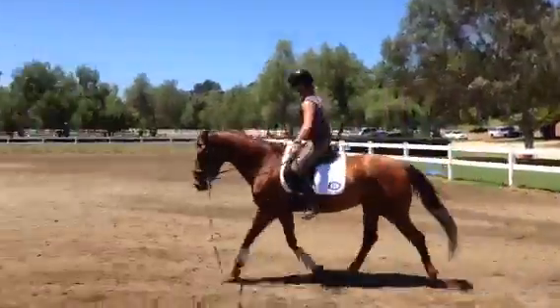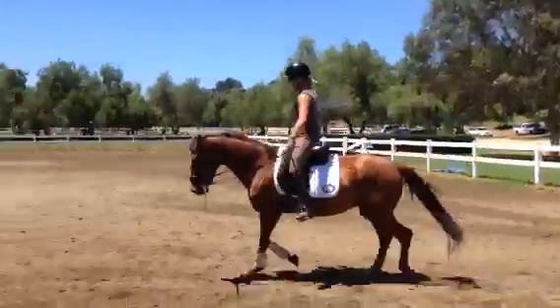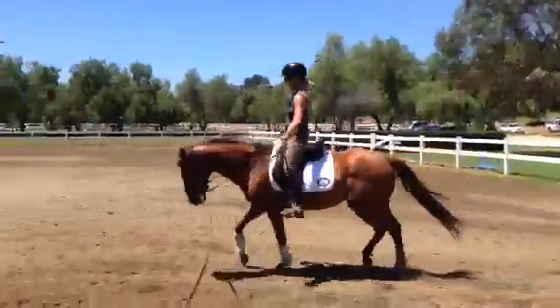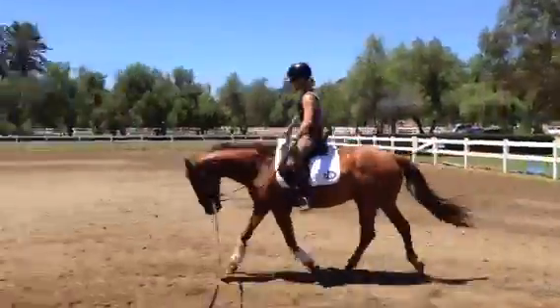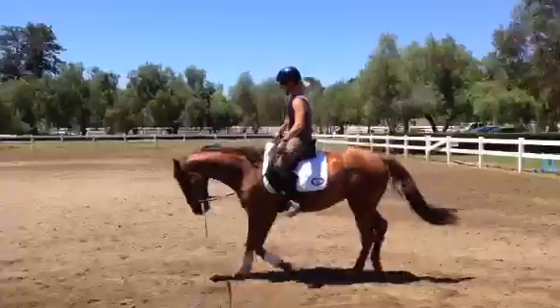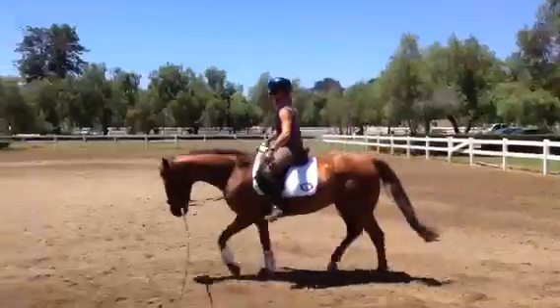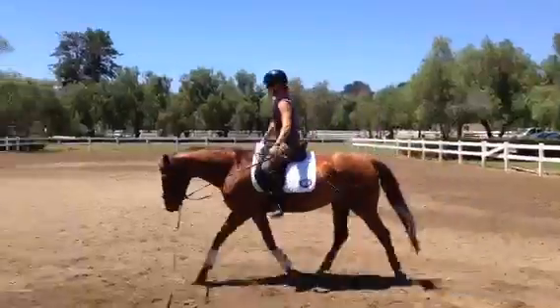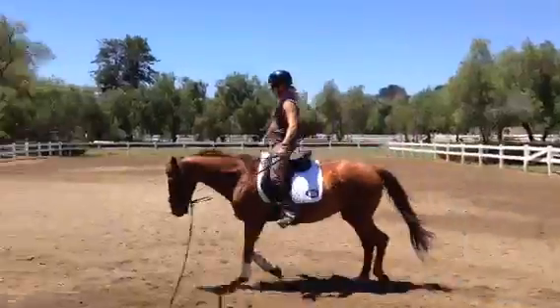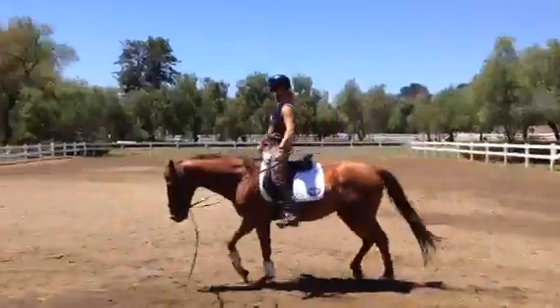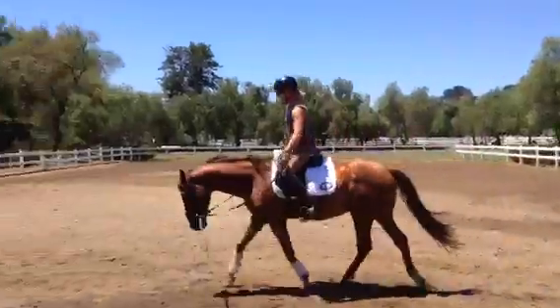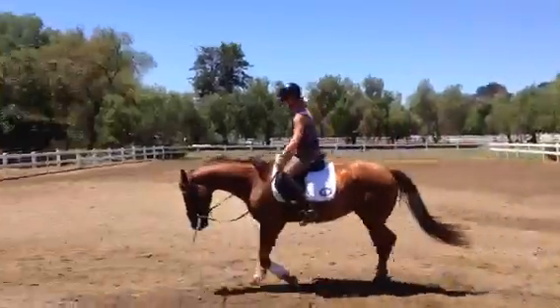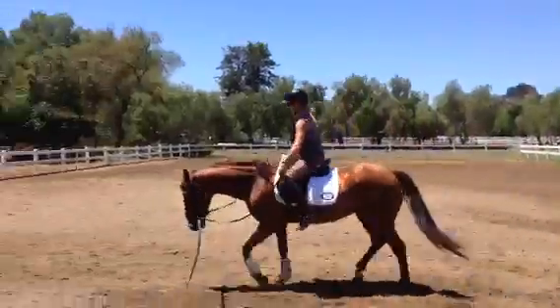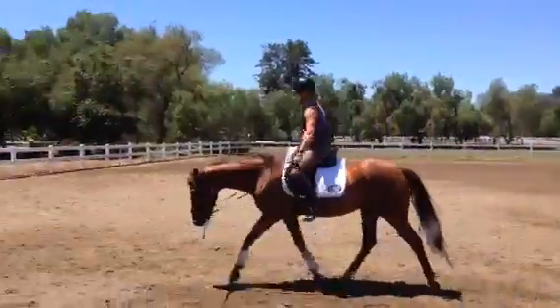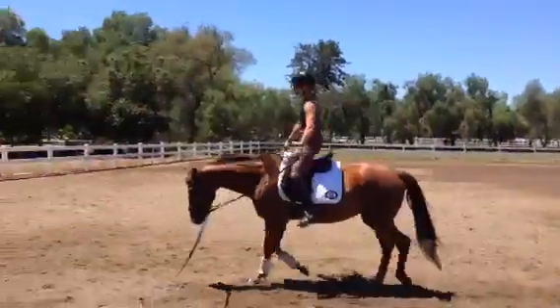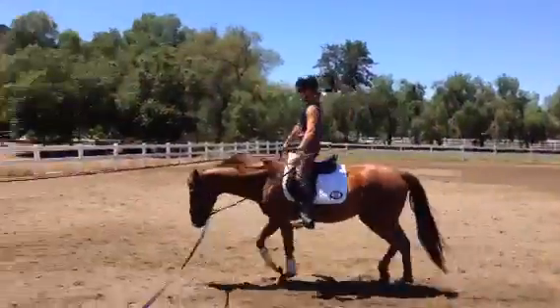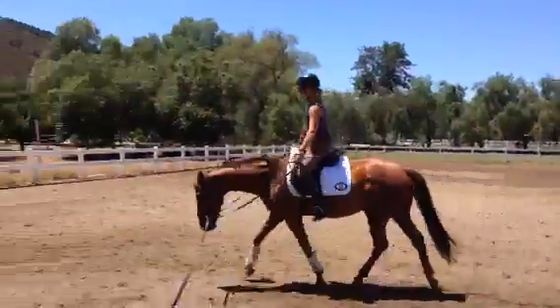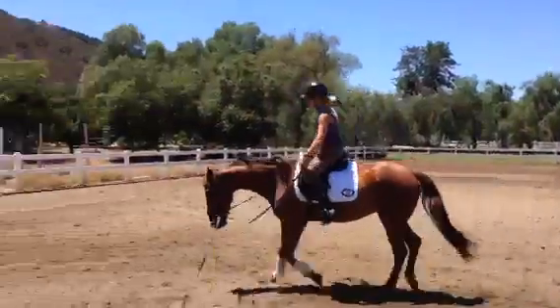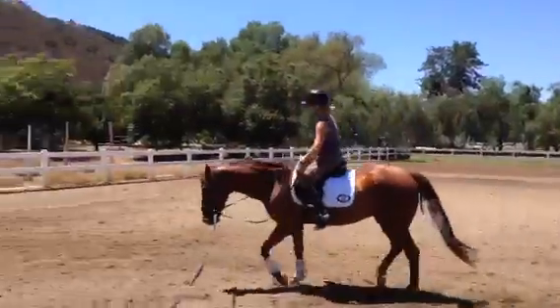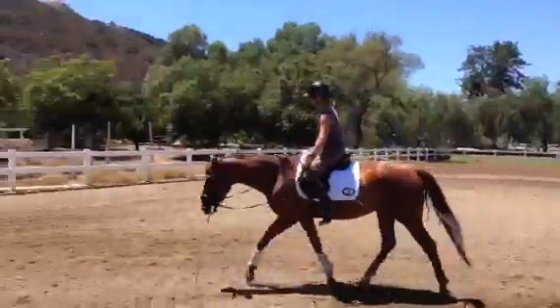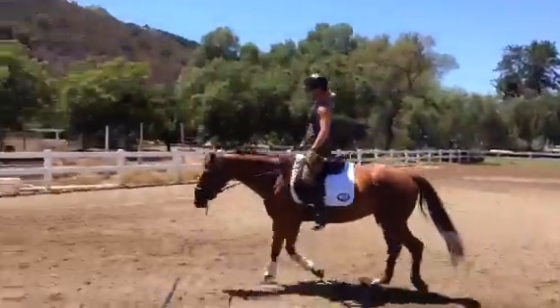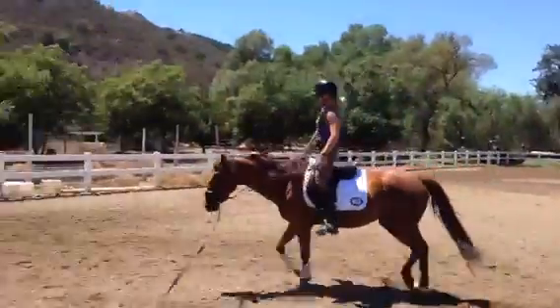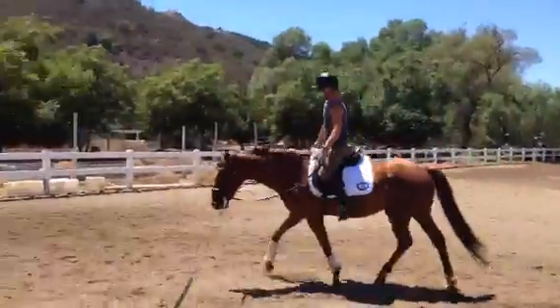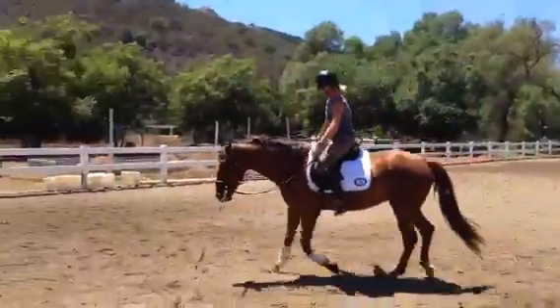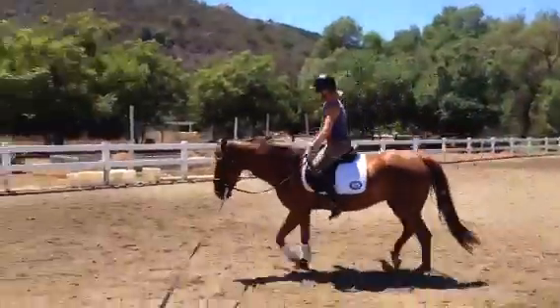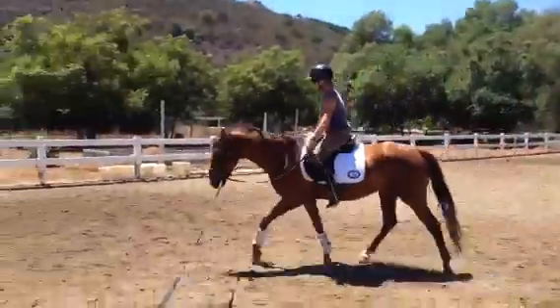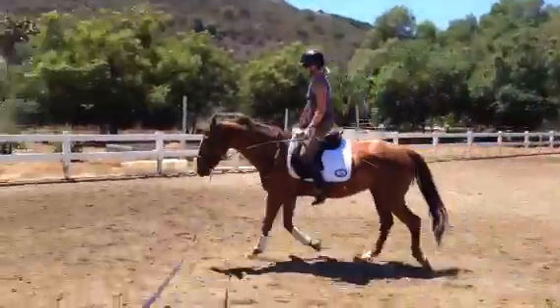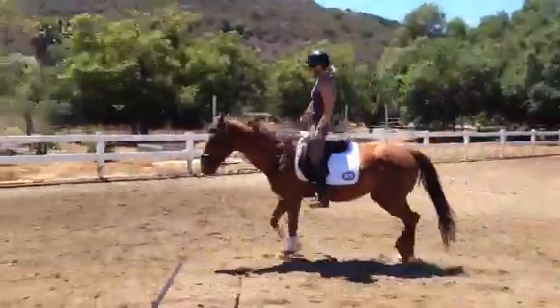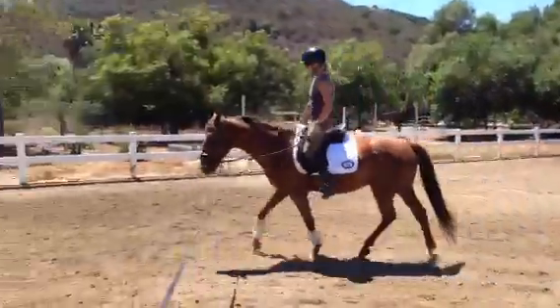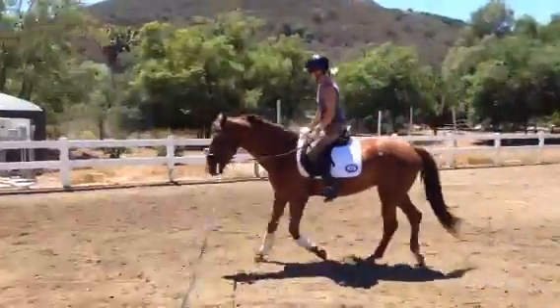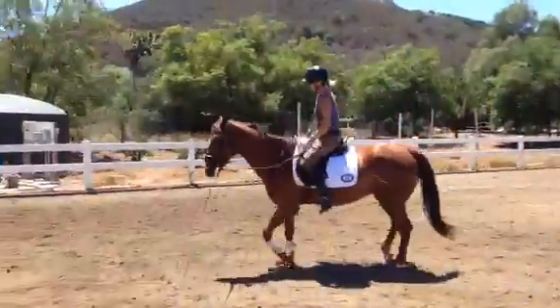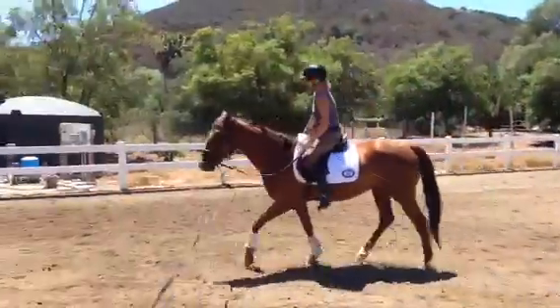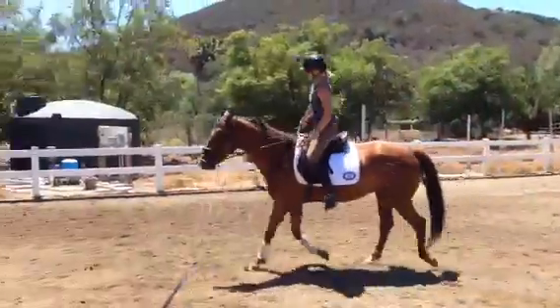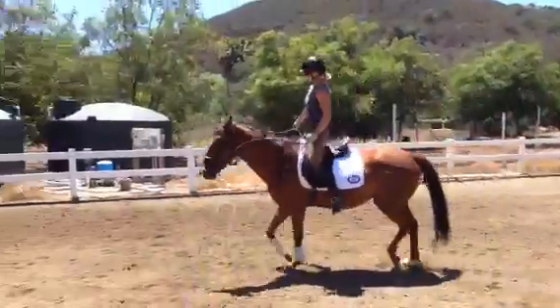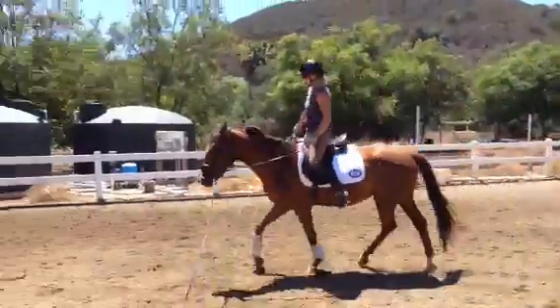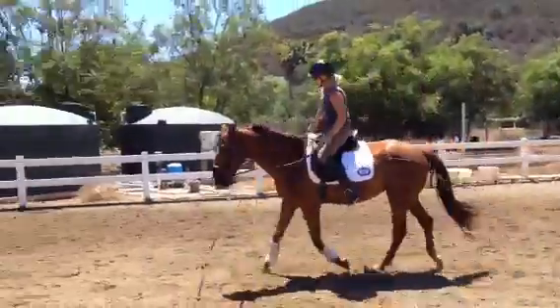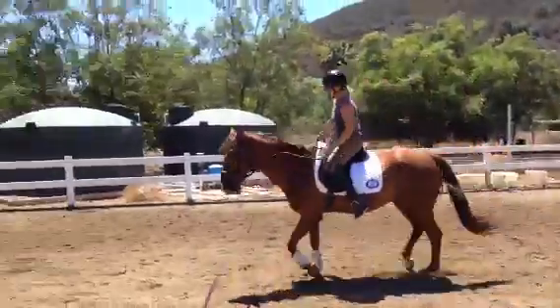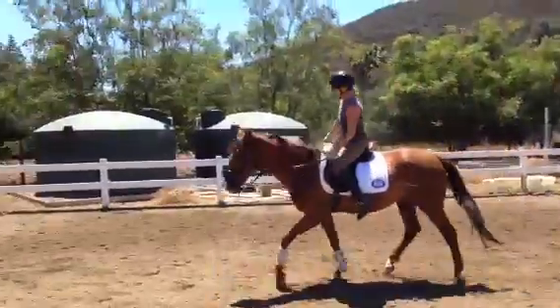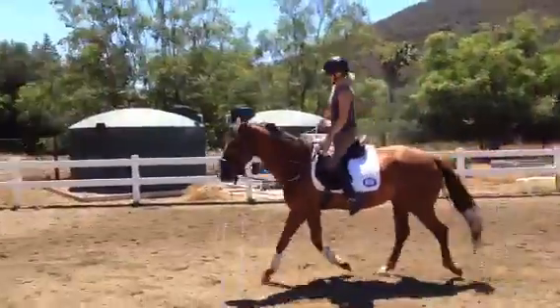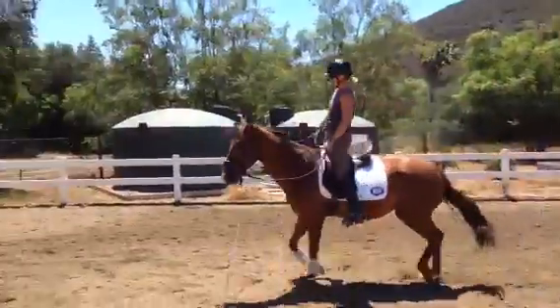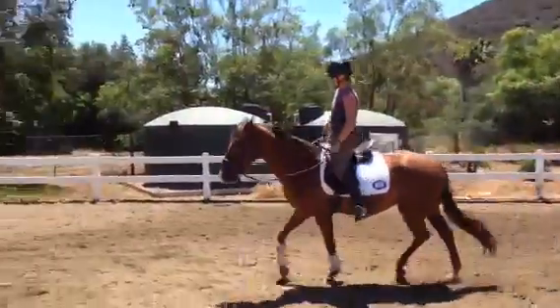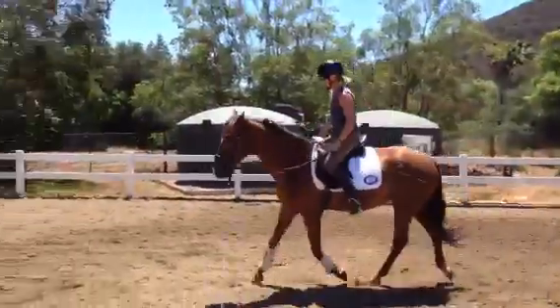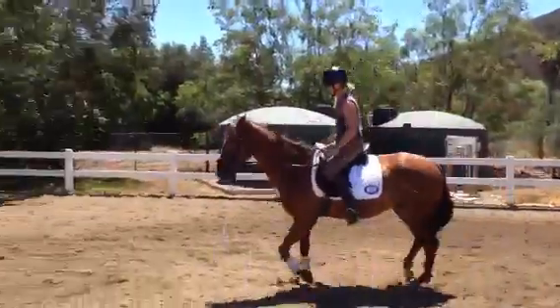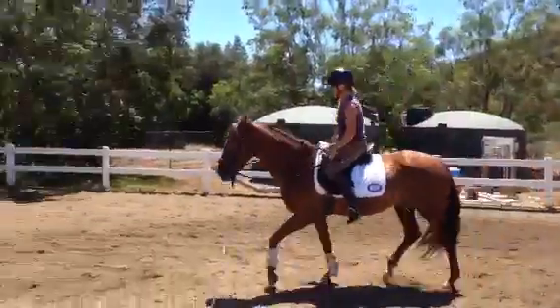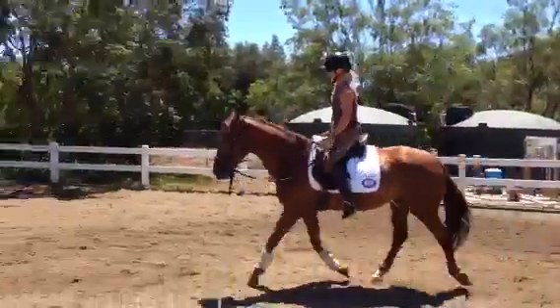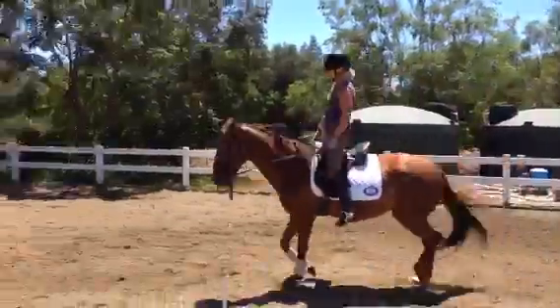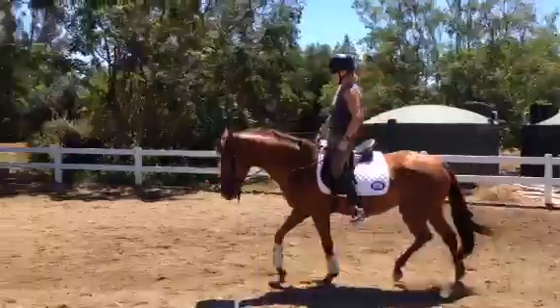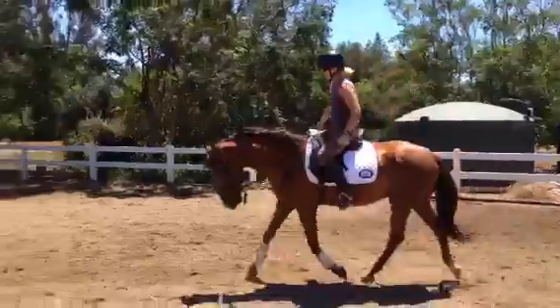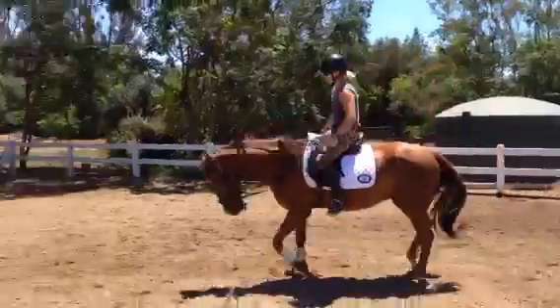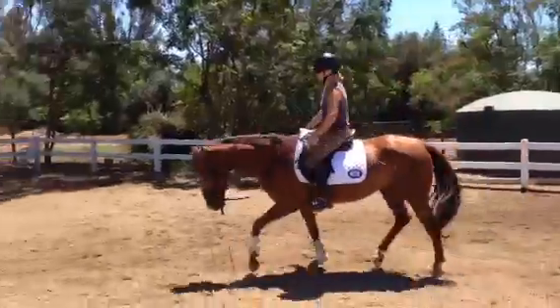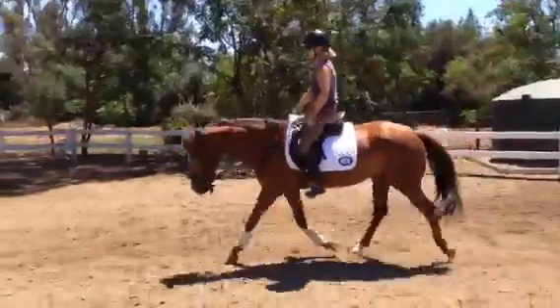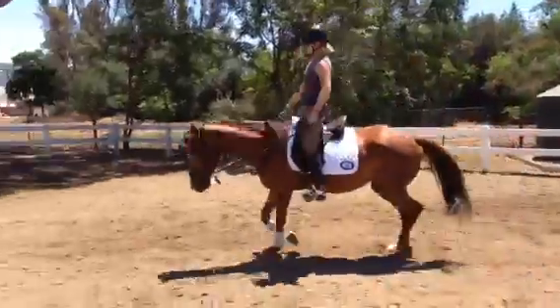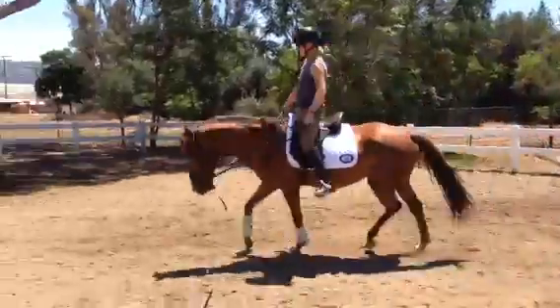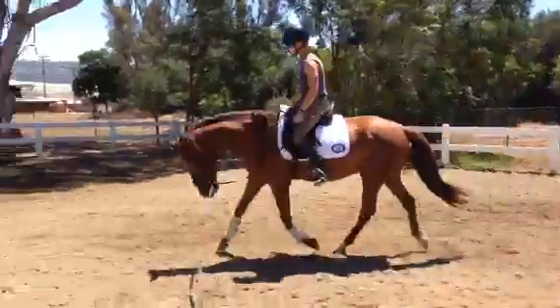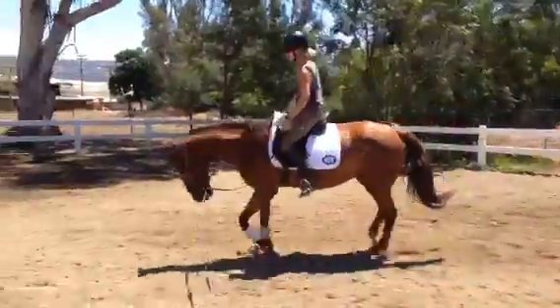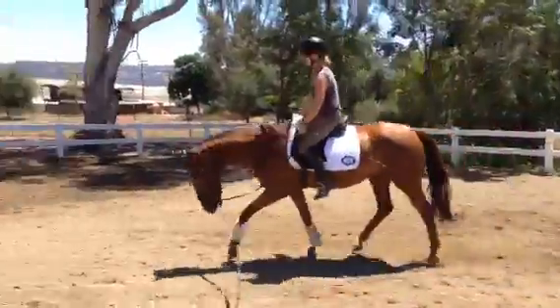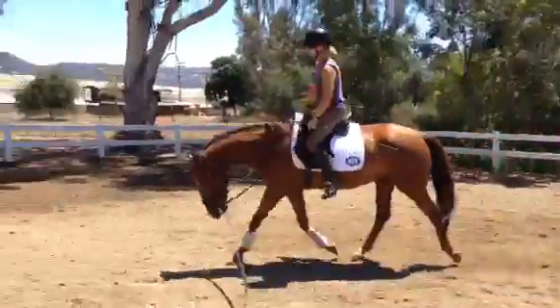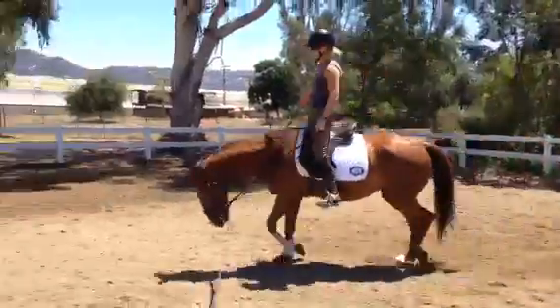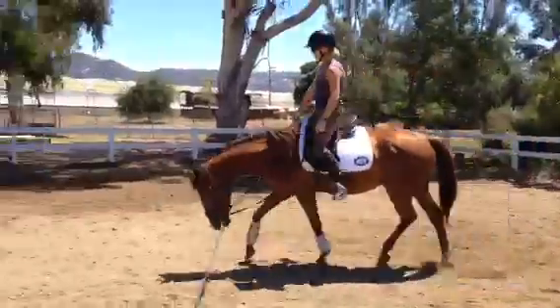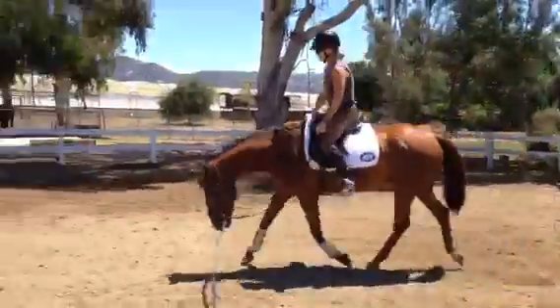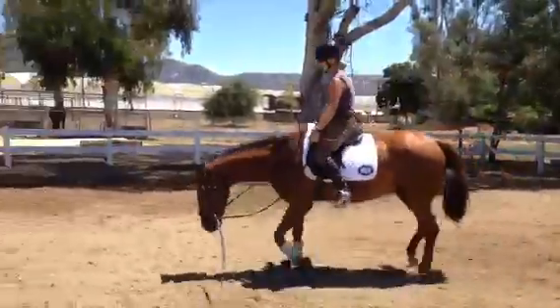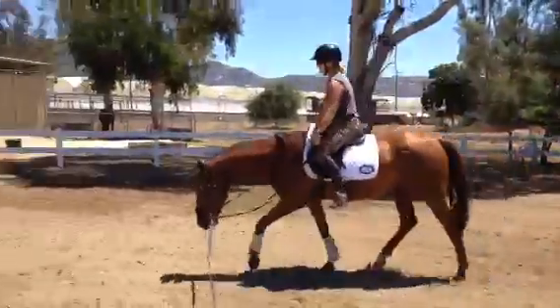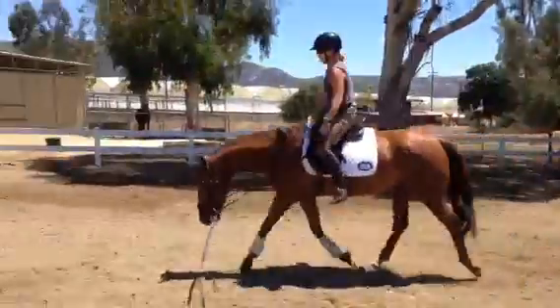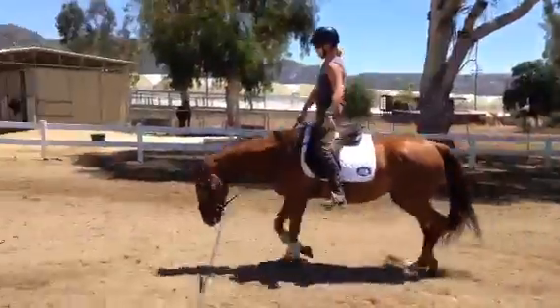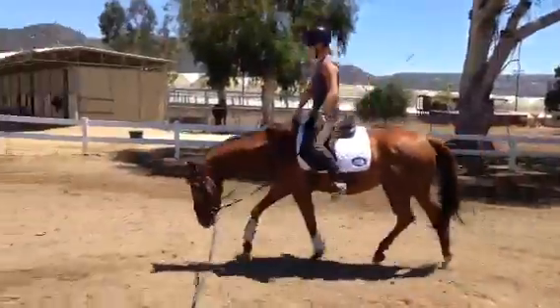Really nice, Amber, just like that. And every time, just let him stretch into that contact. Very good job, right there.